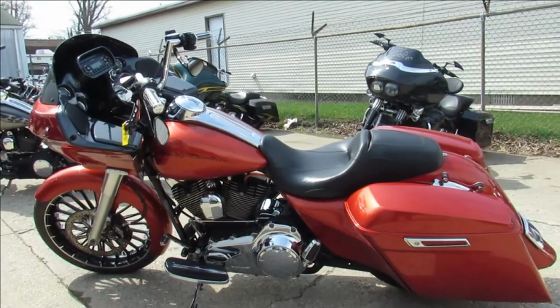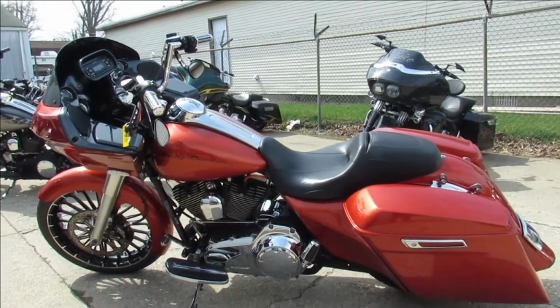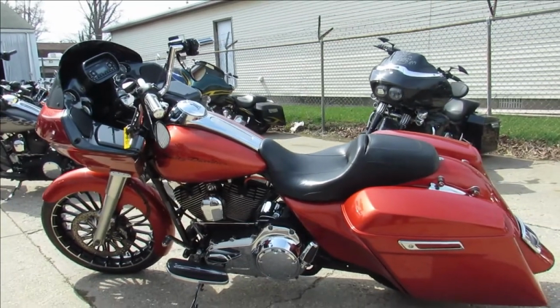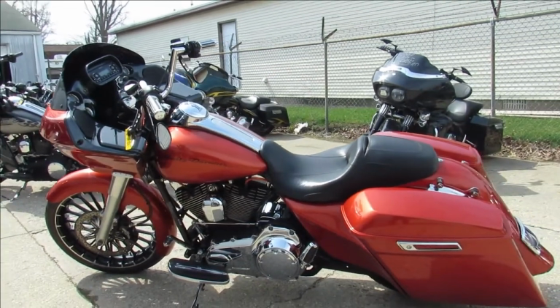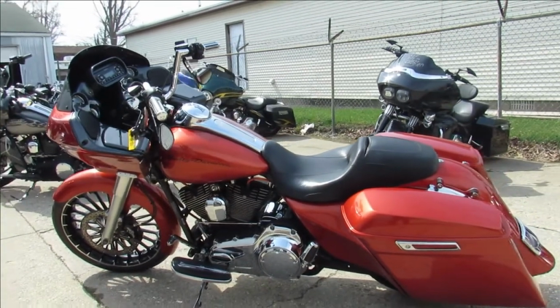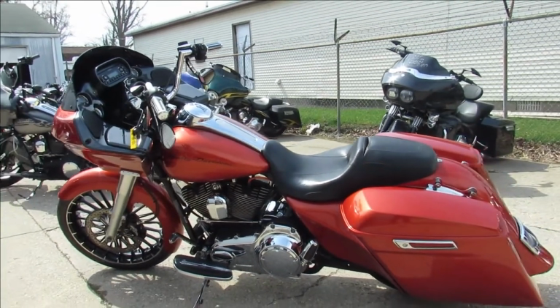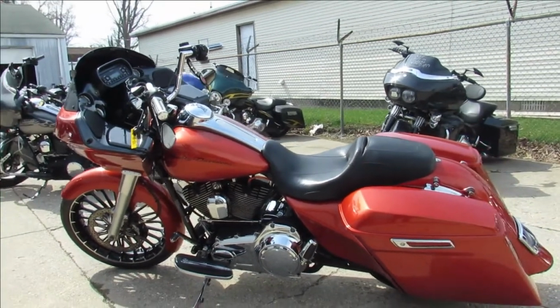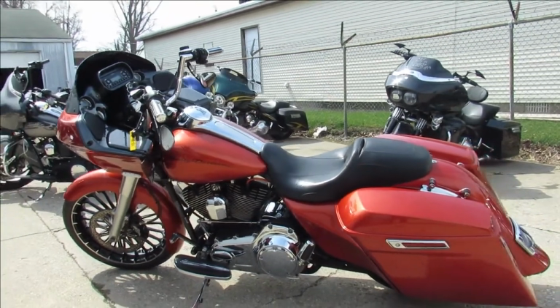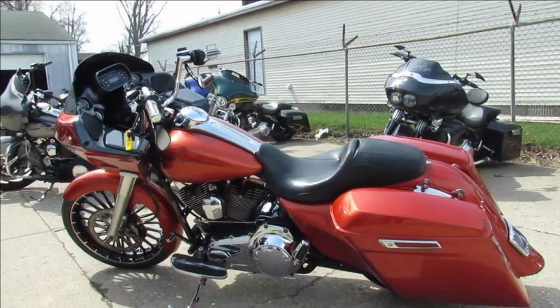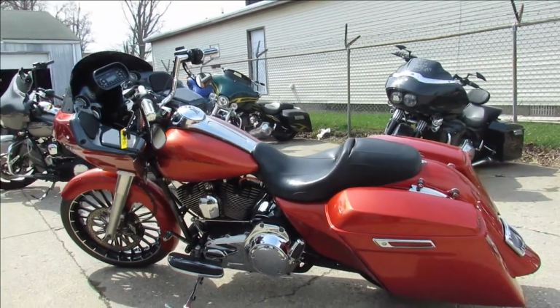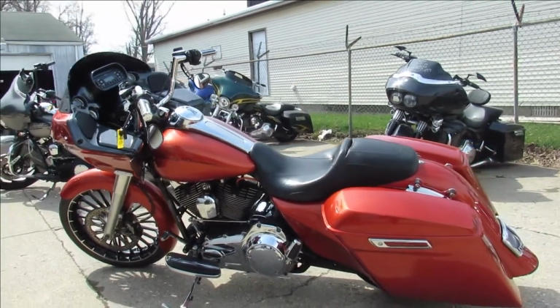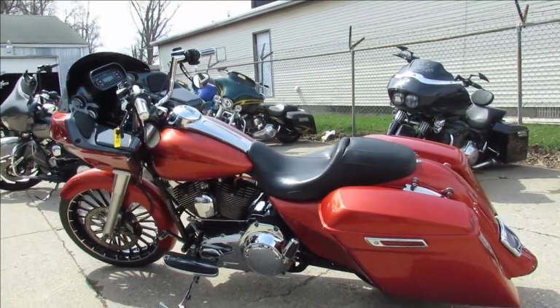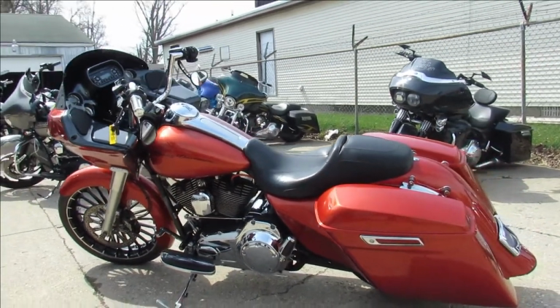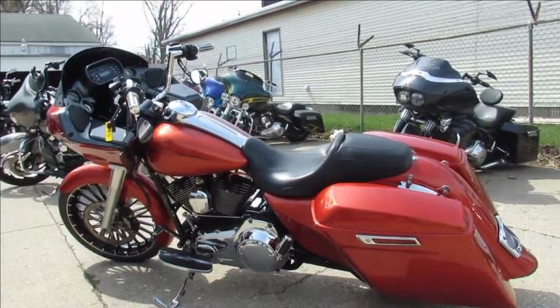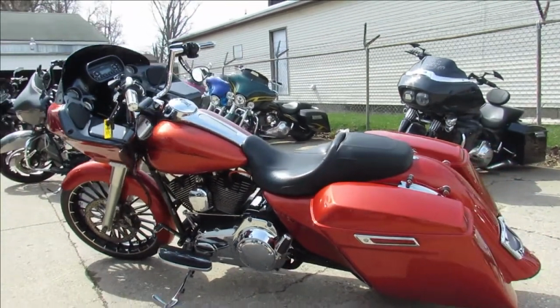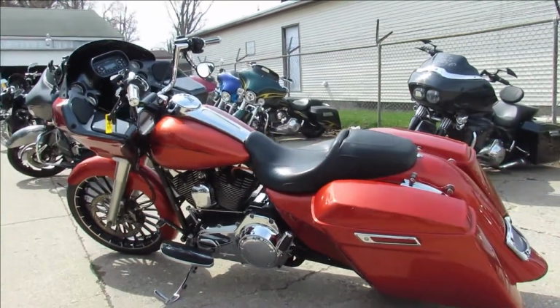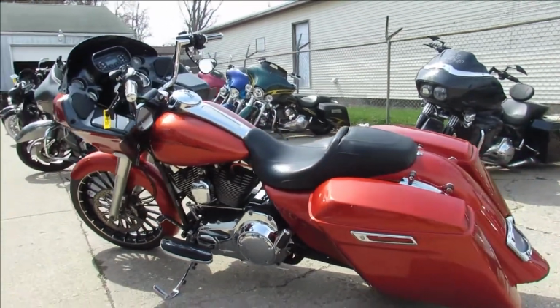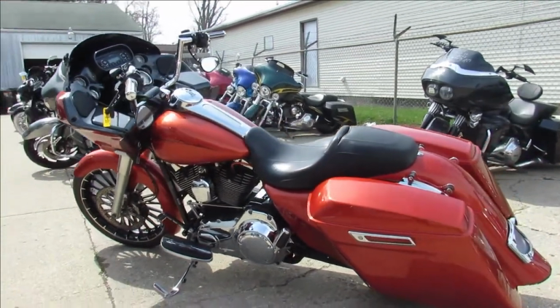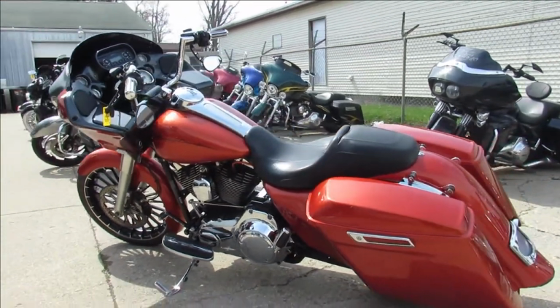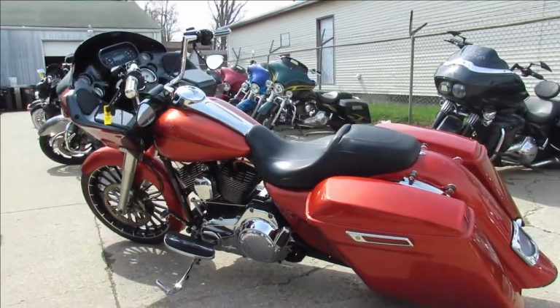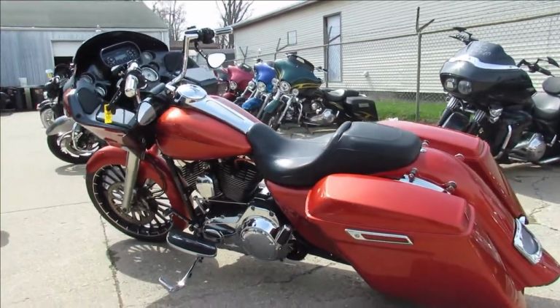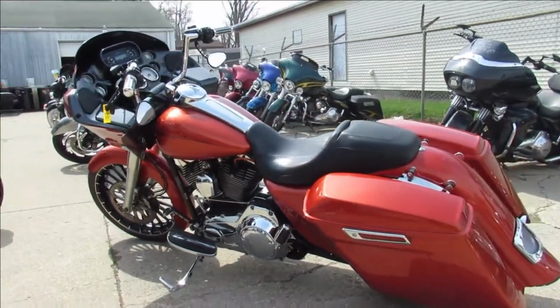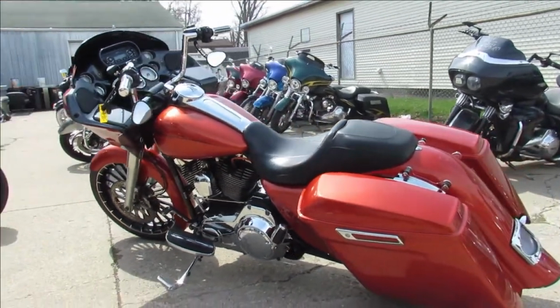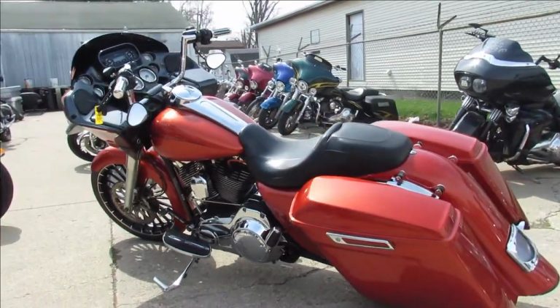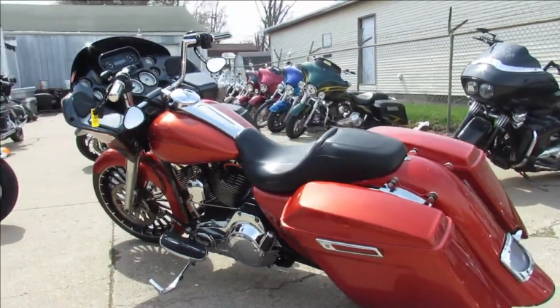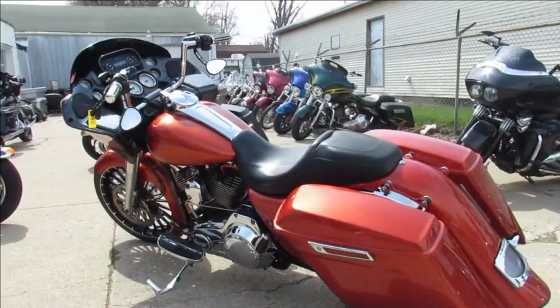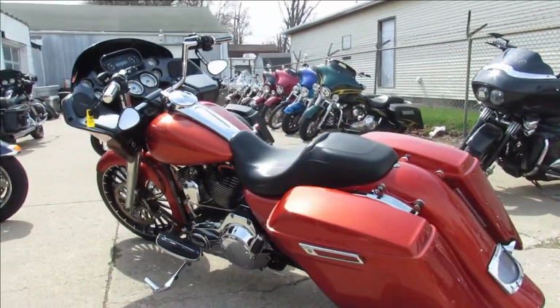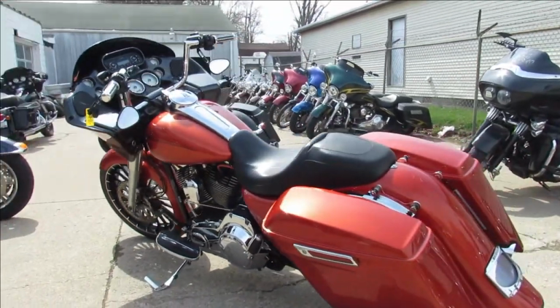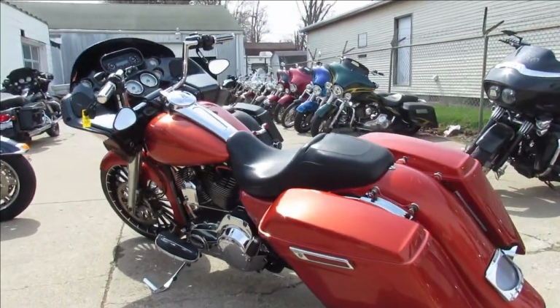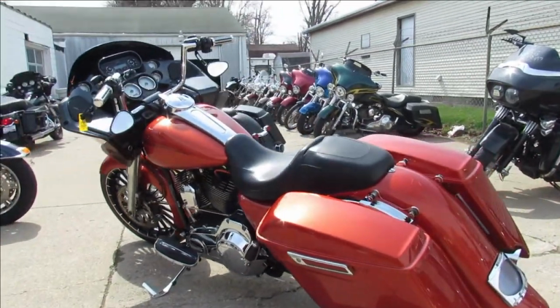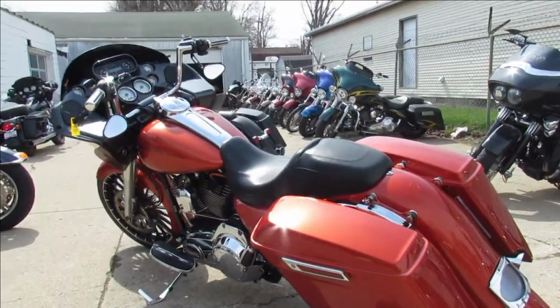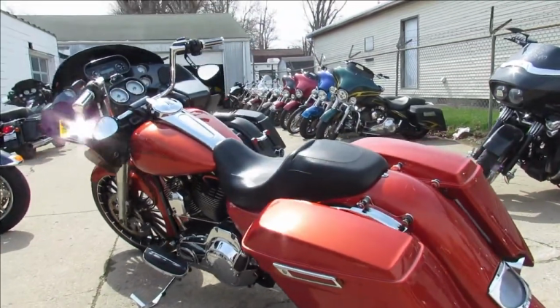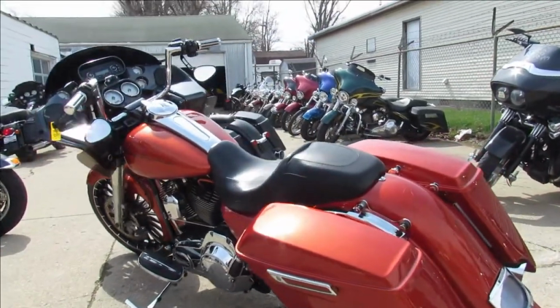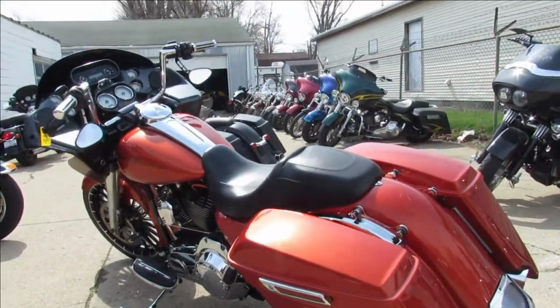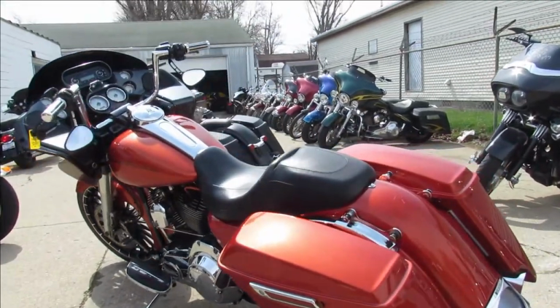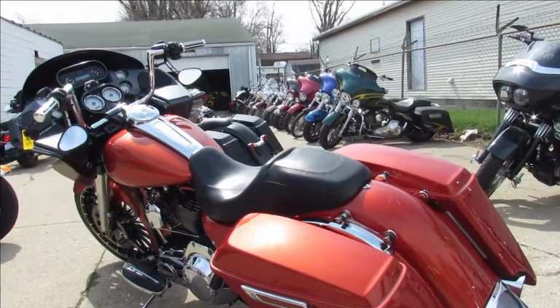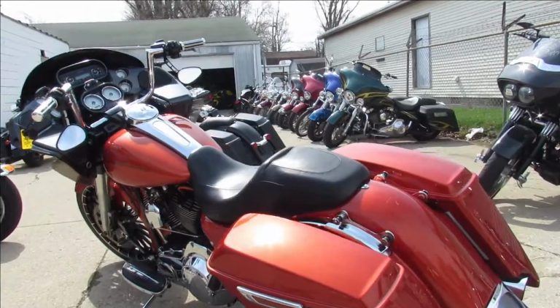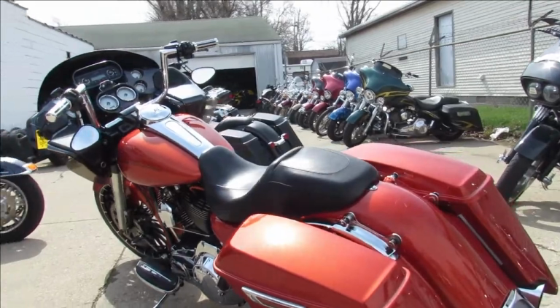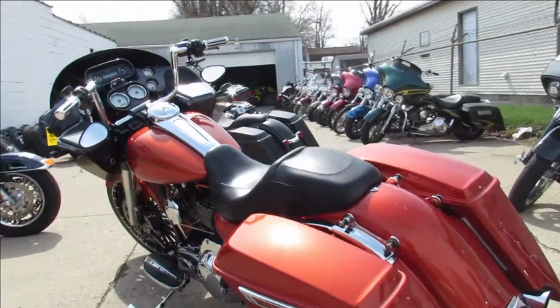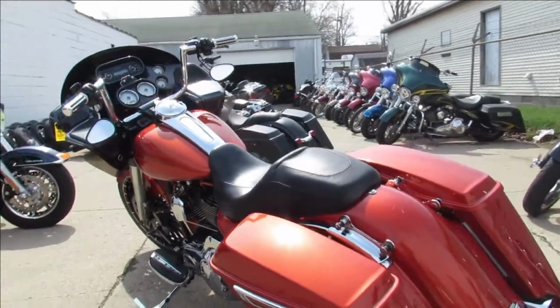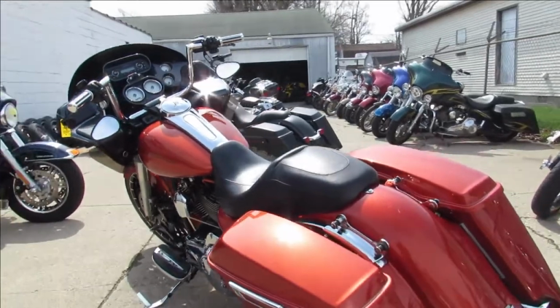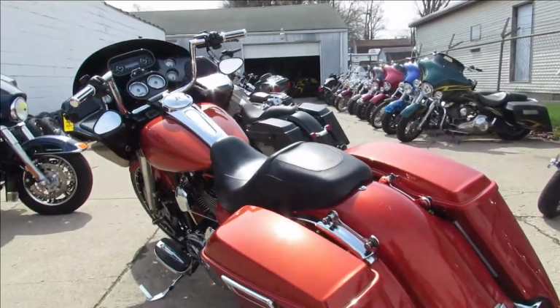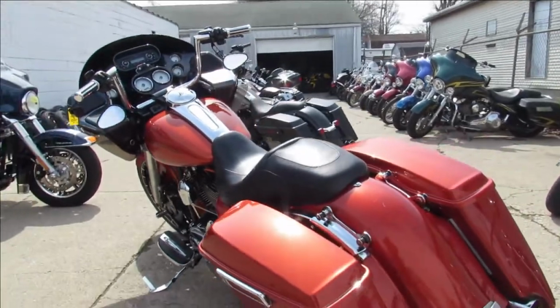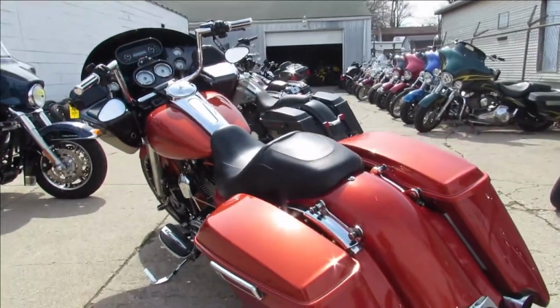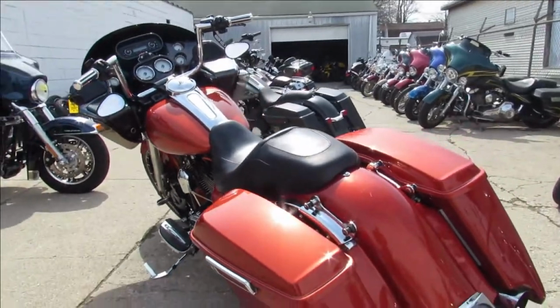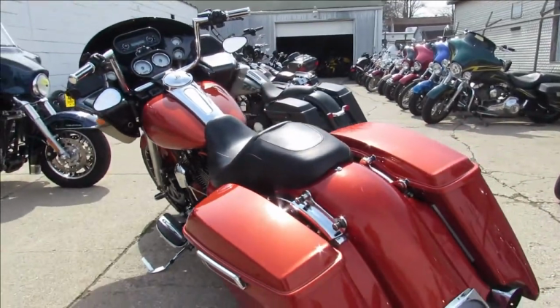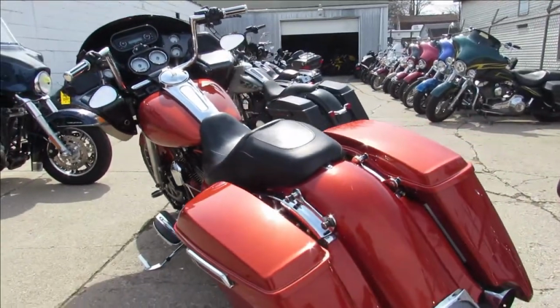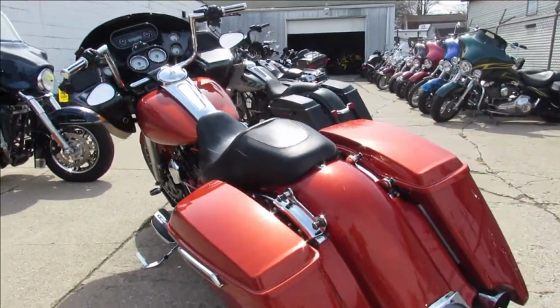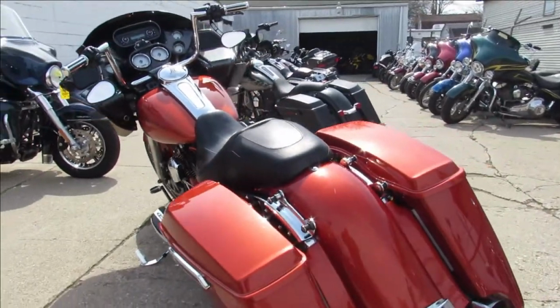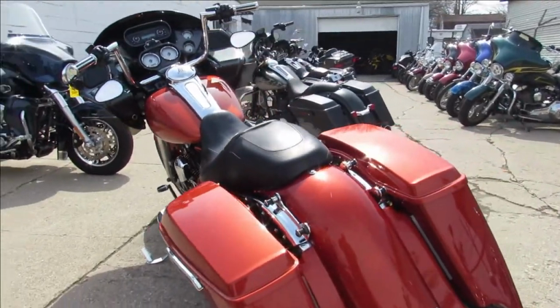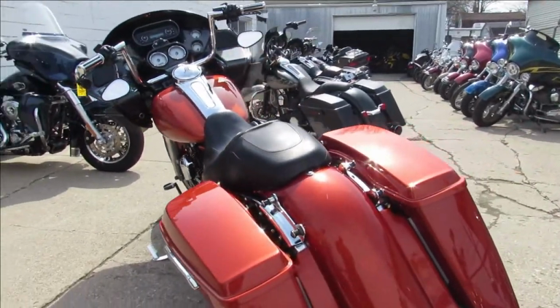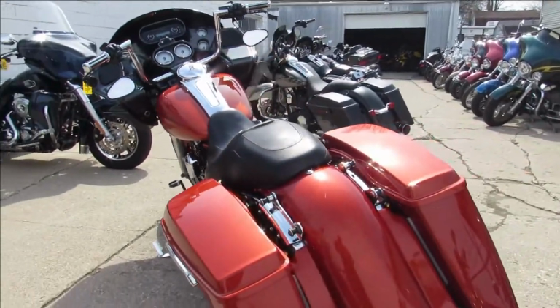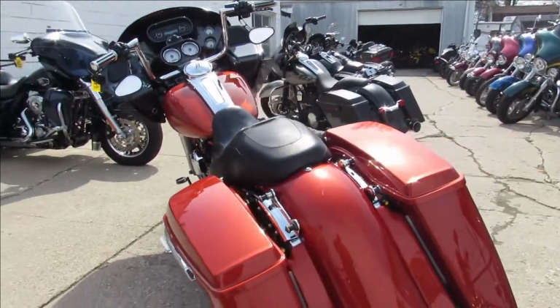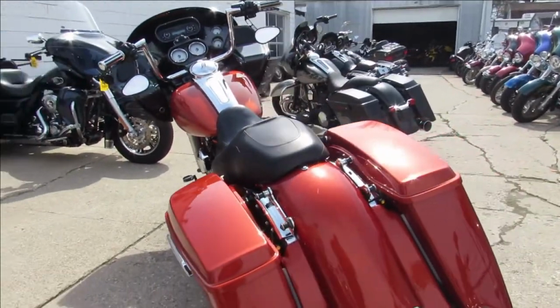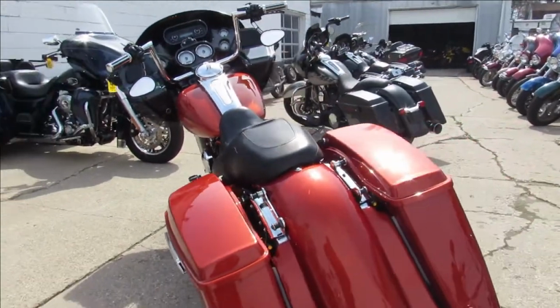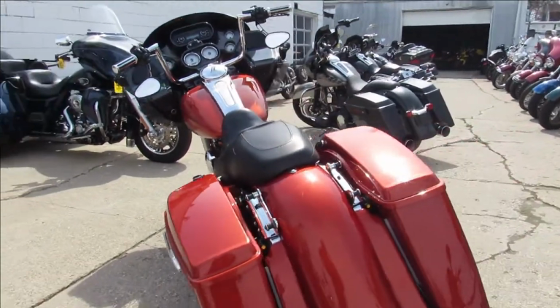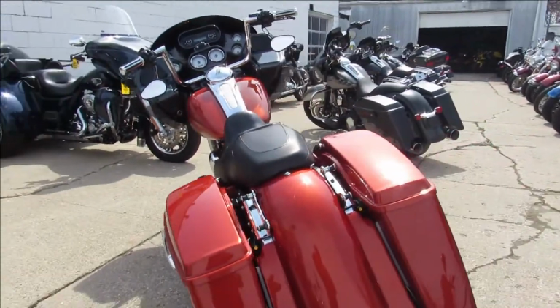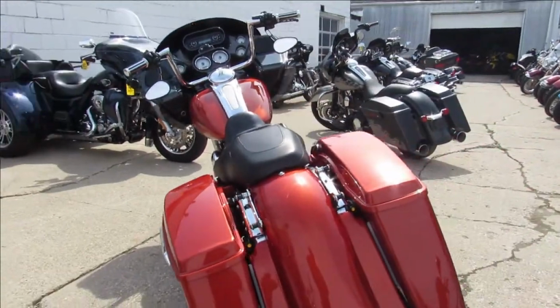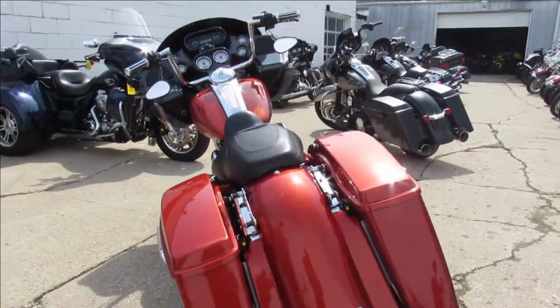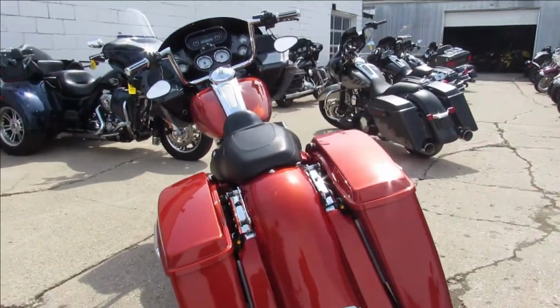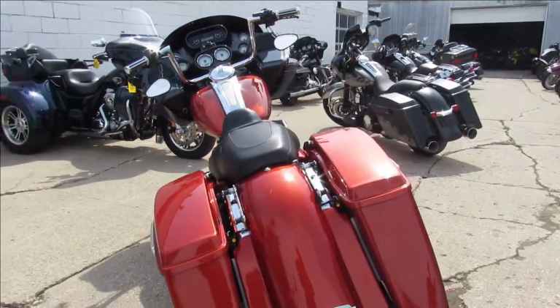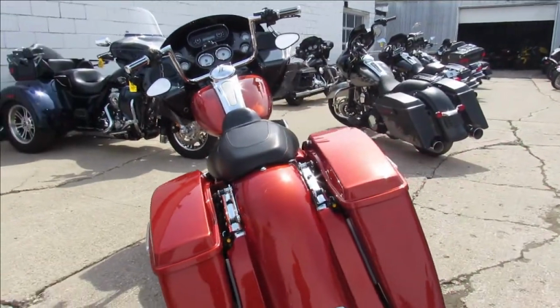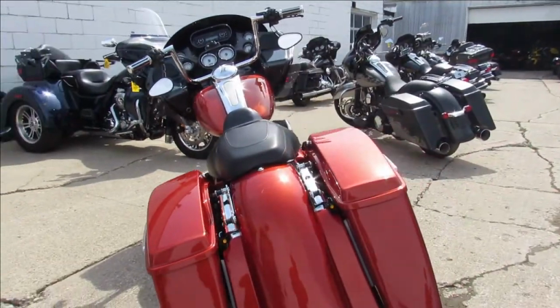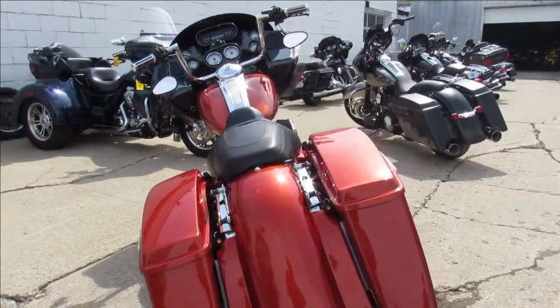Hey guys, ApprovalPowerSports.com here. Anybody looking for a used Harley Davidson, give us a call — we've got over 250 in stock ready to go.